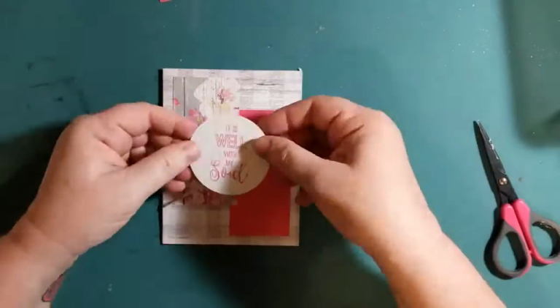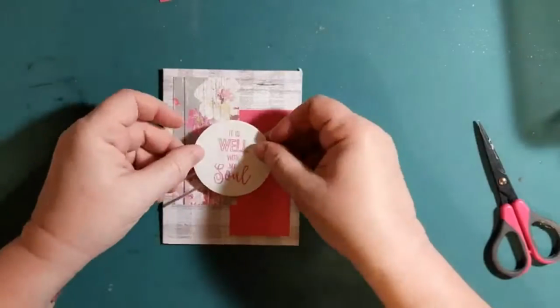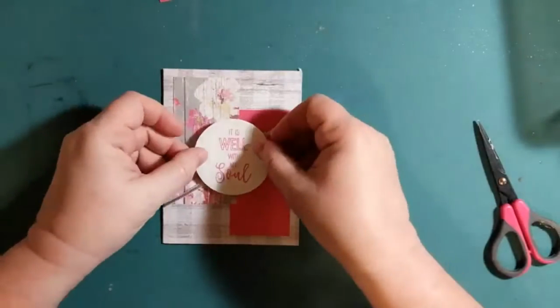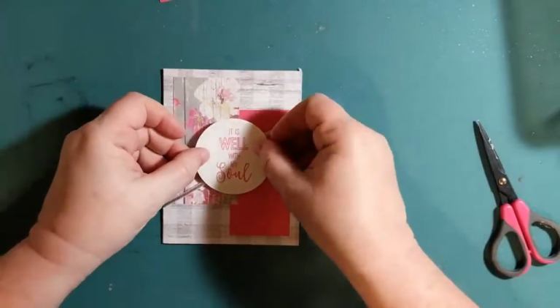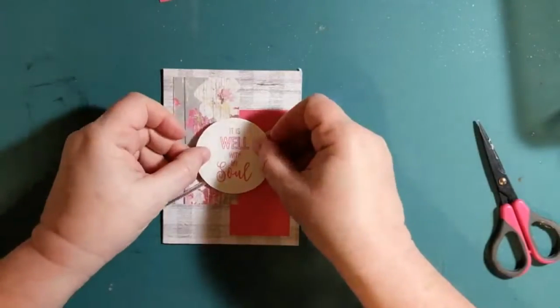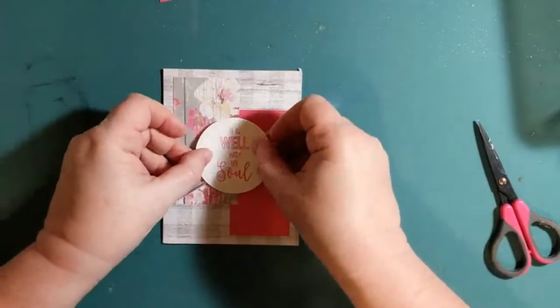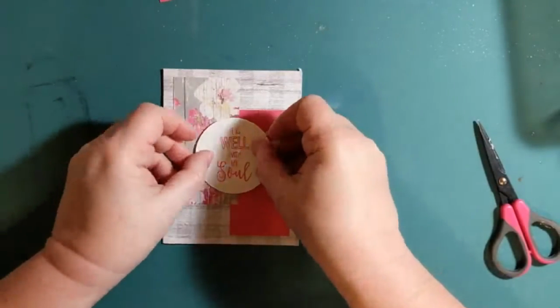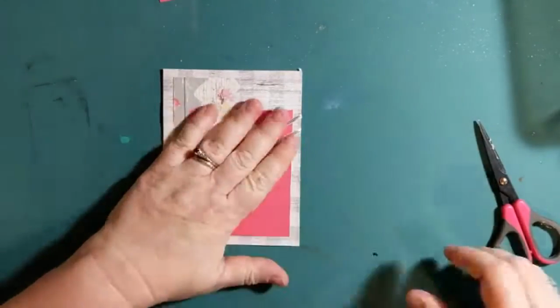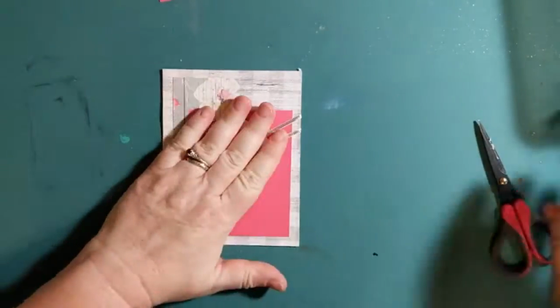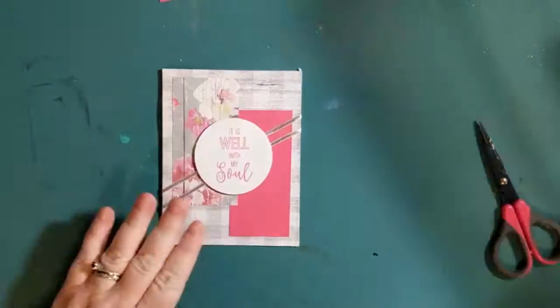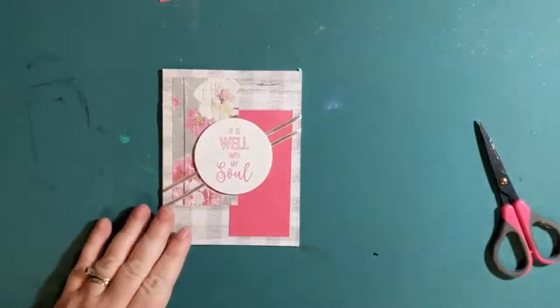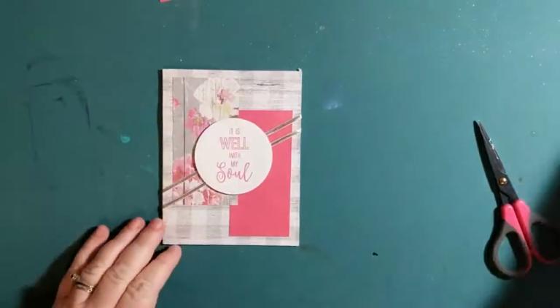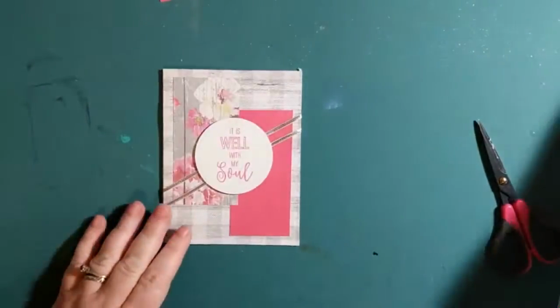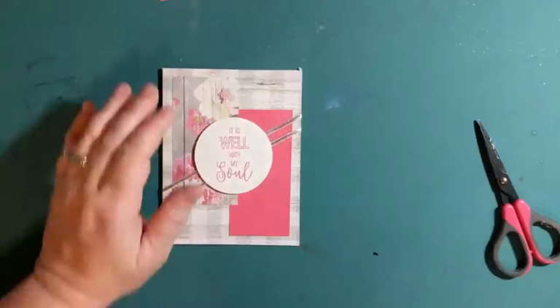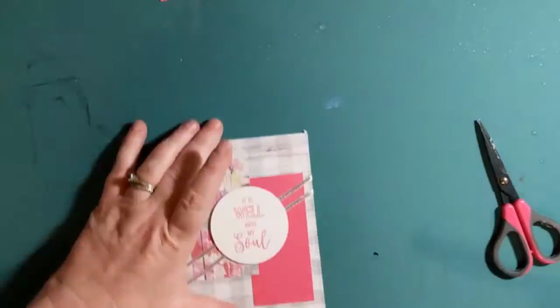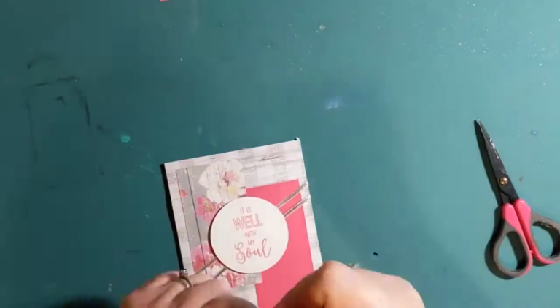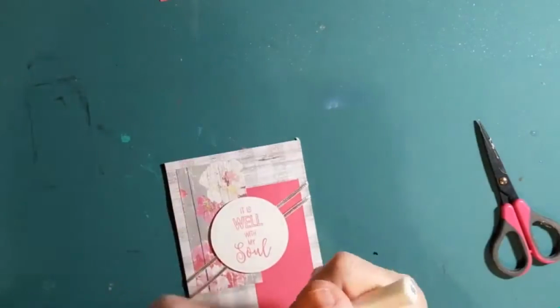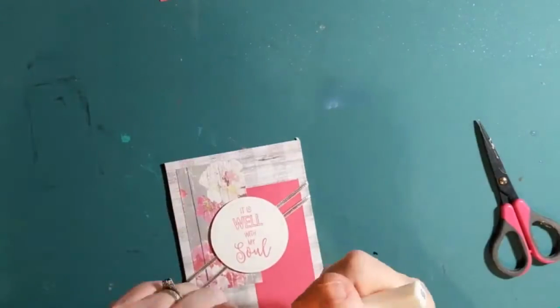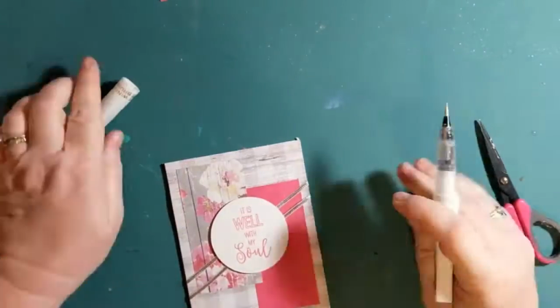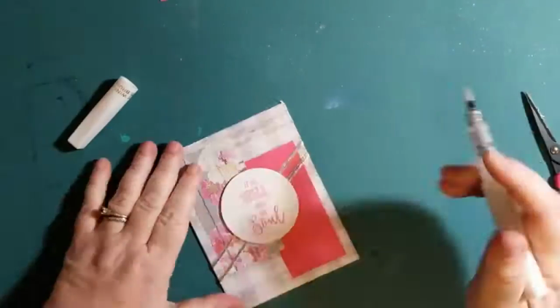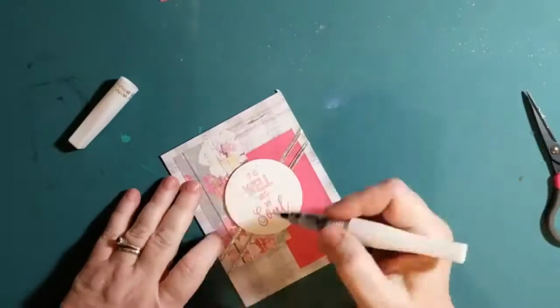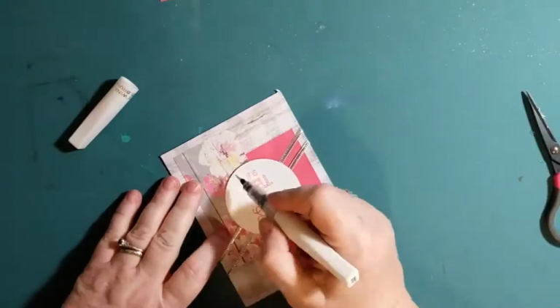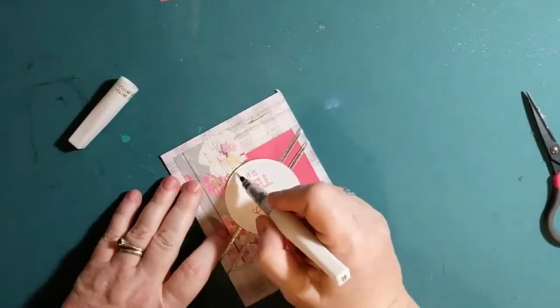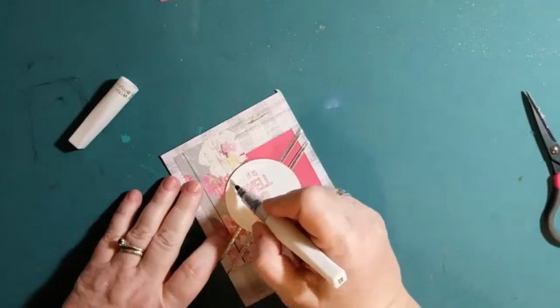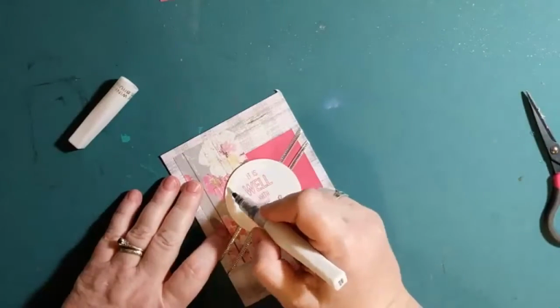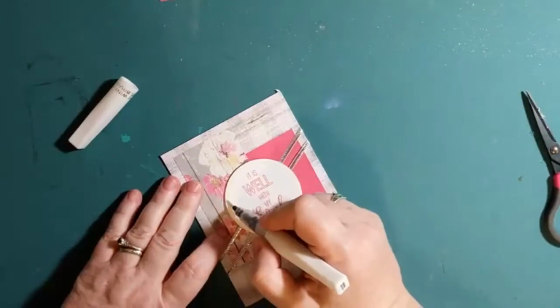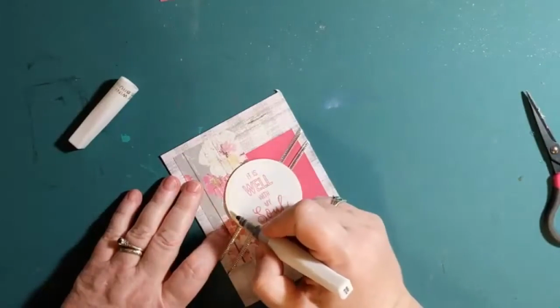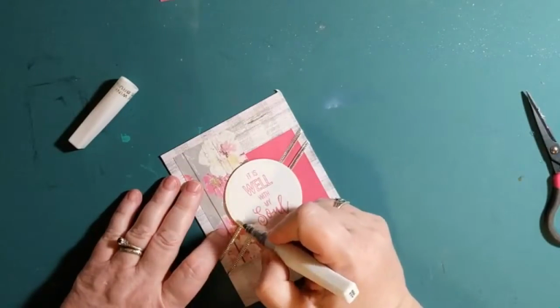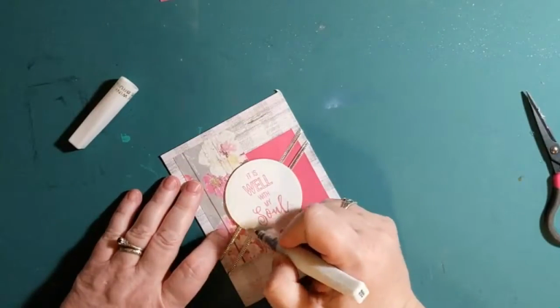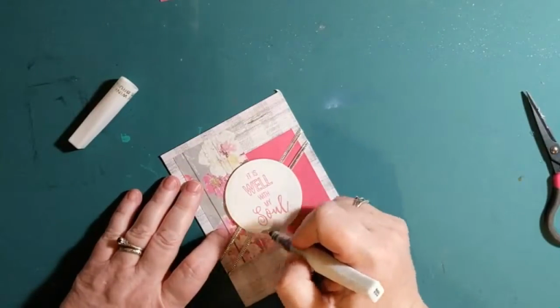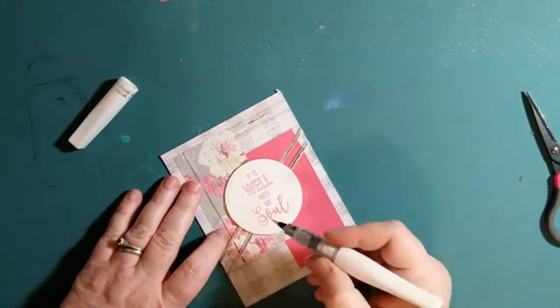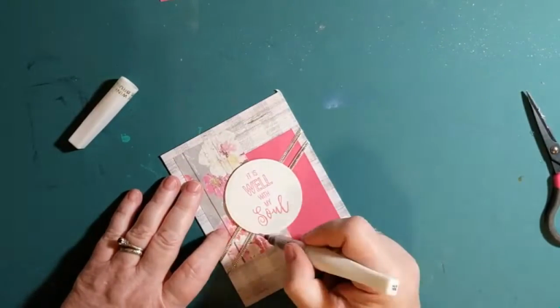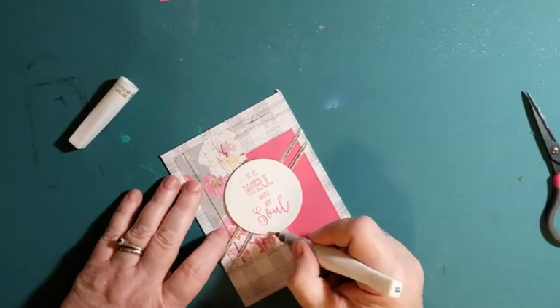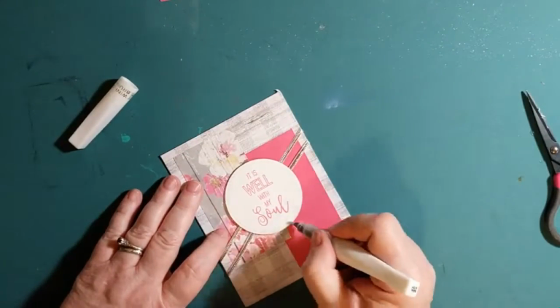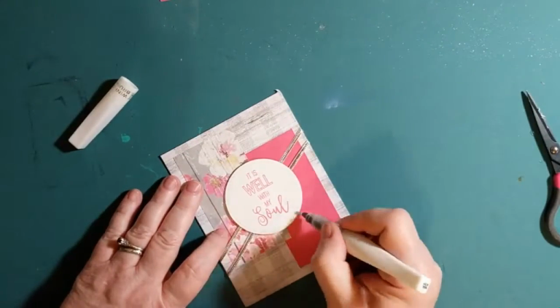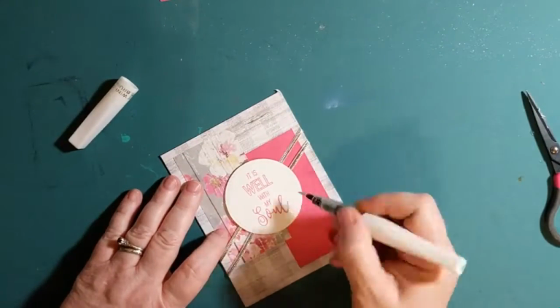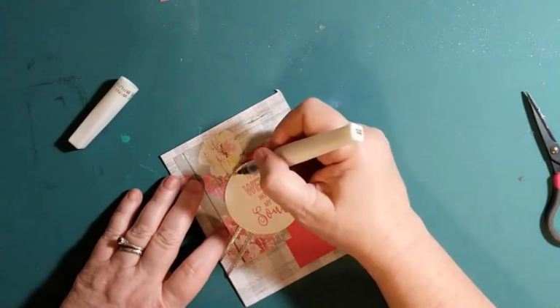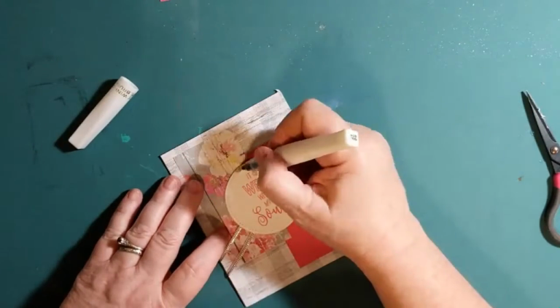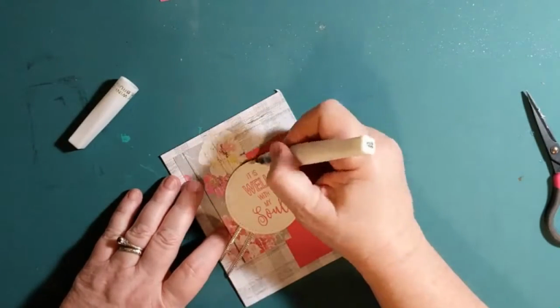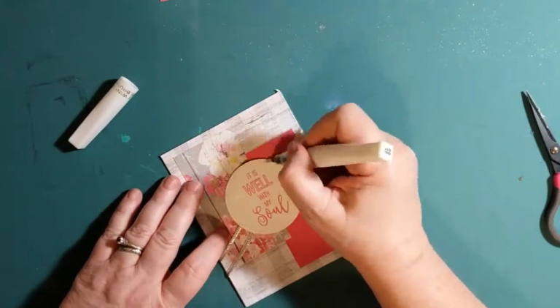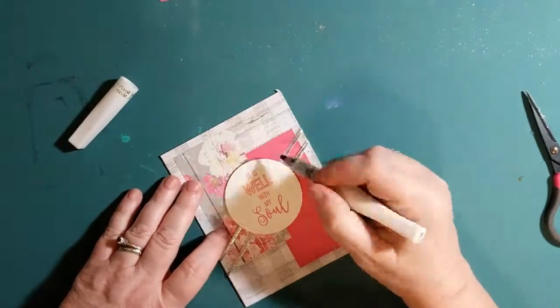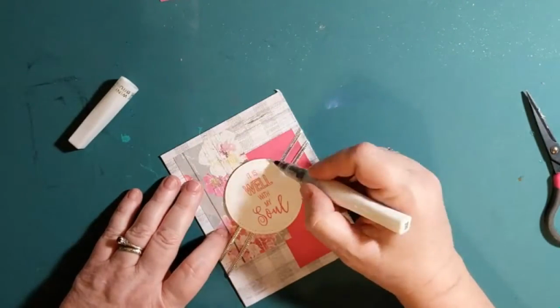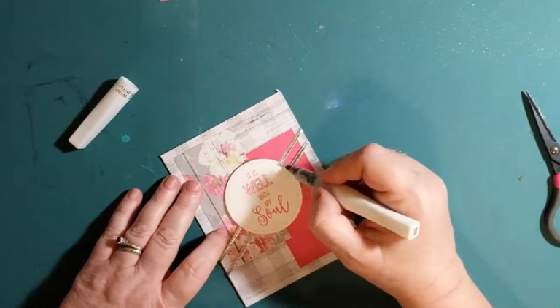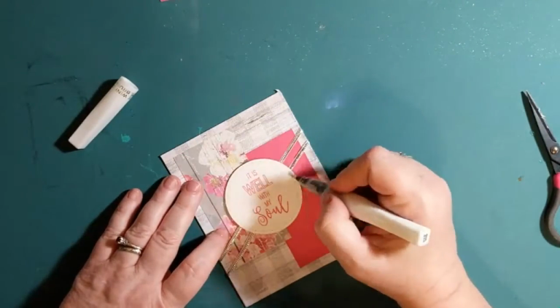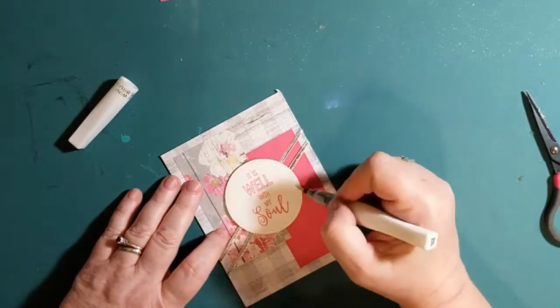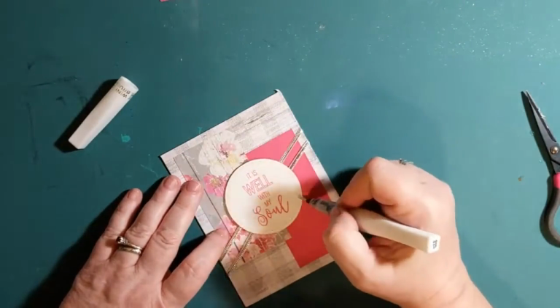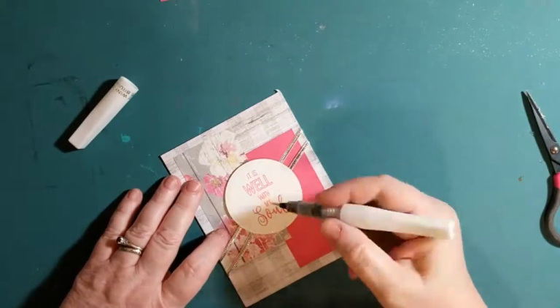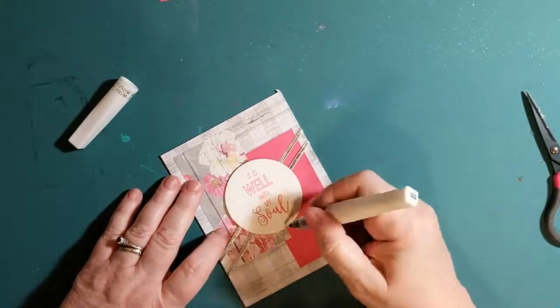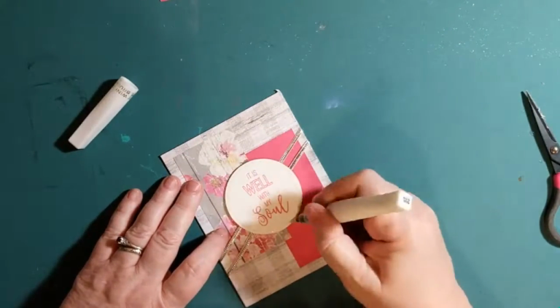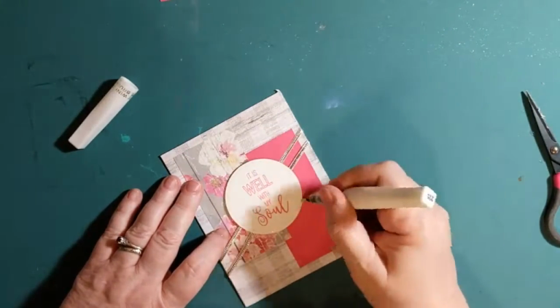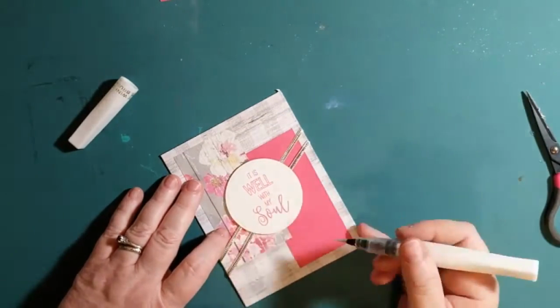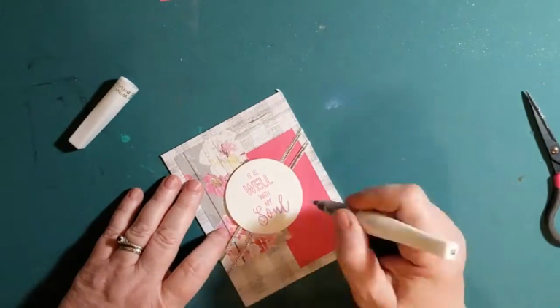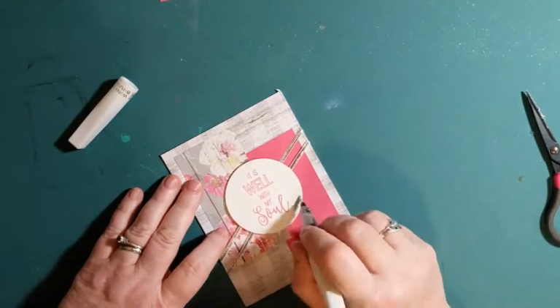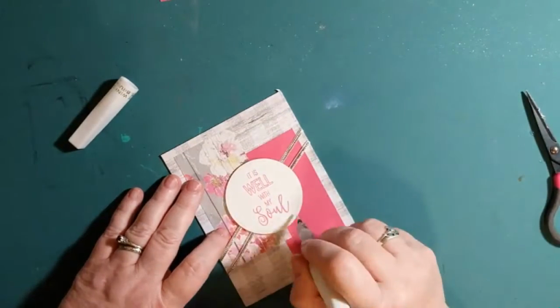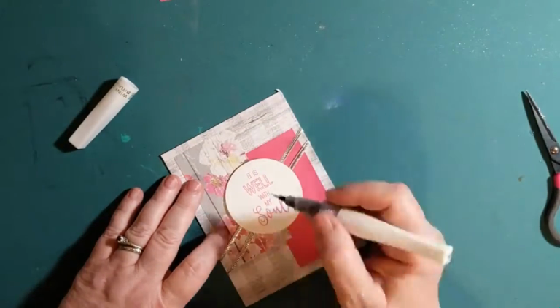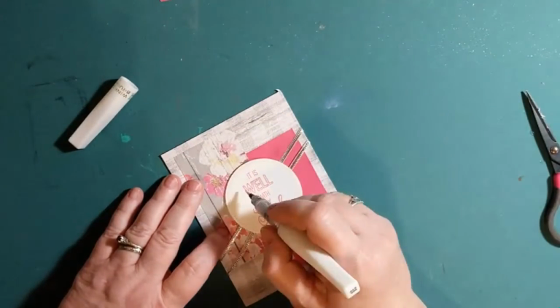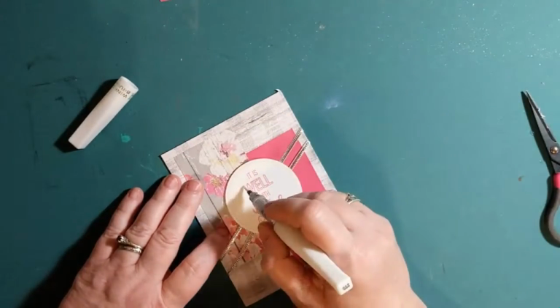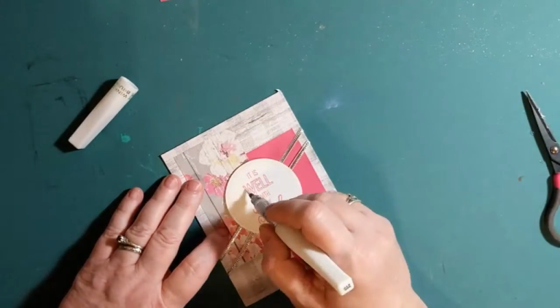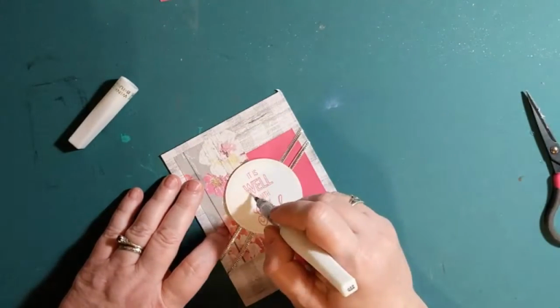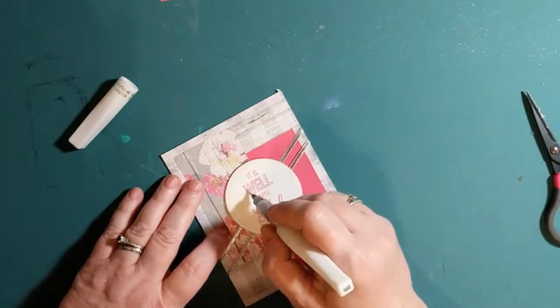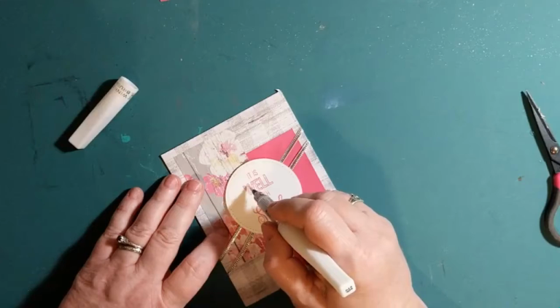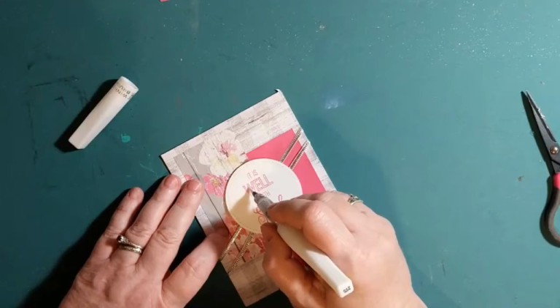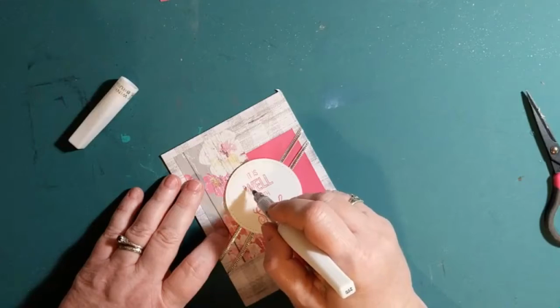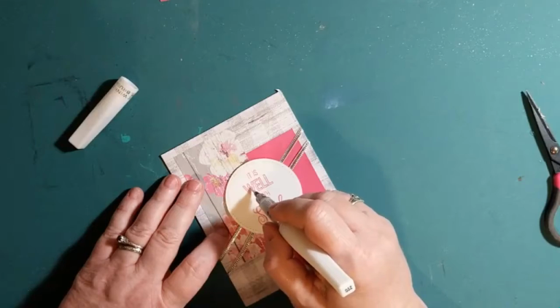I finally add a bit of clear Wink of Stella to the sentiment circle — around the edges and on the sentiment itself — just to add a little bit of glimmer. And then we are done!